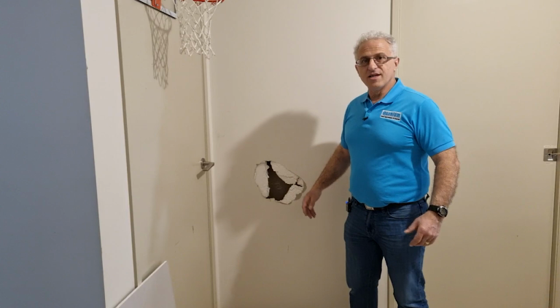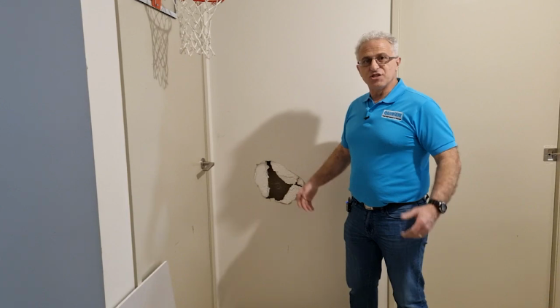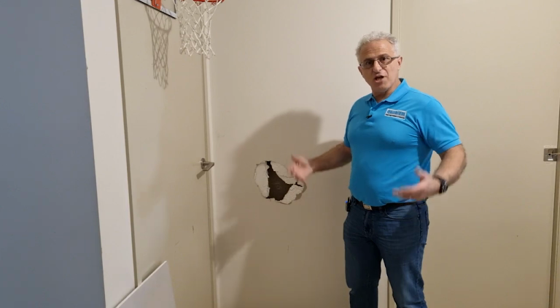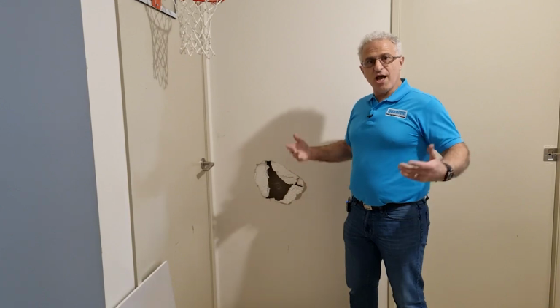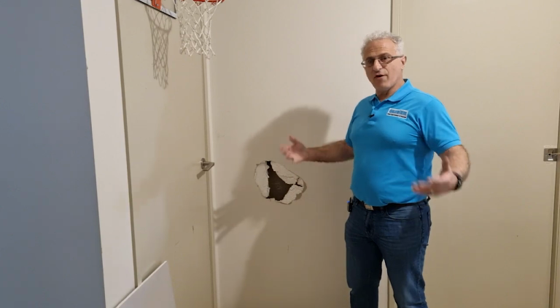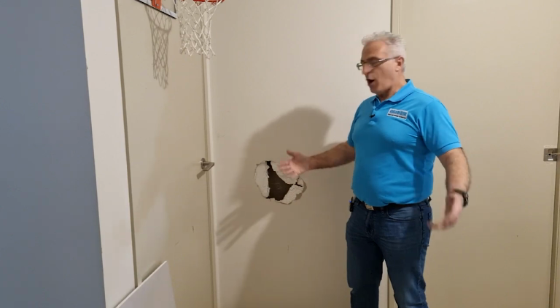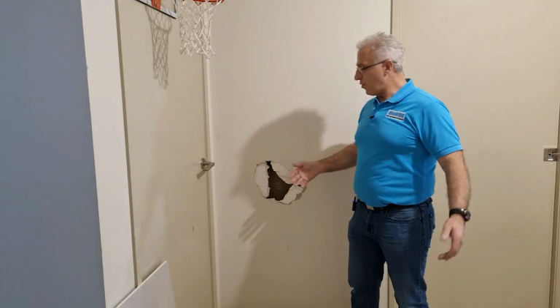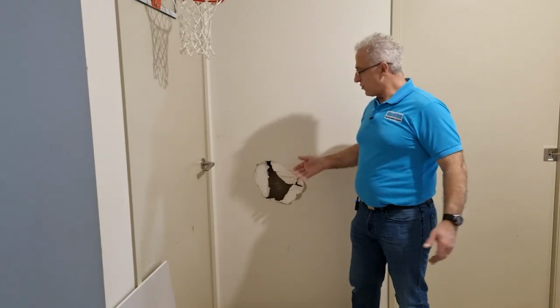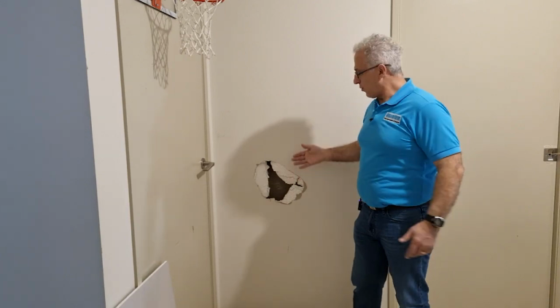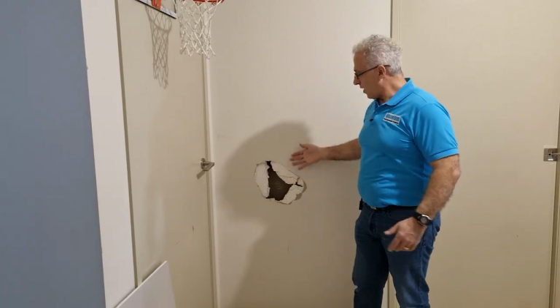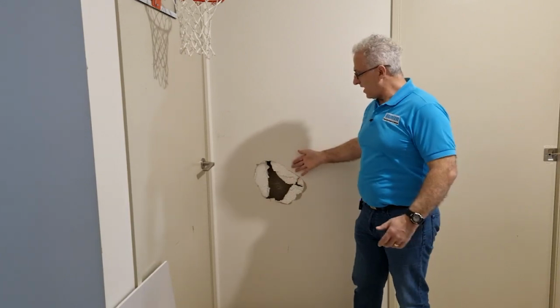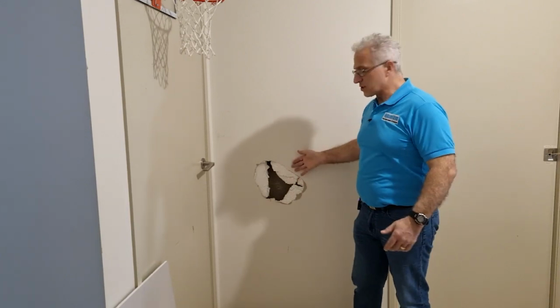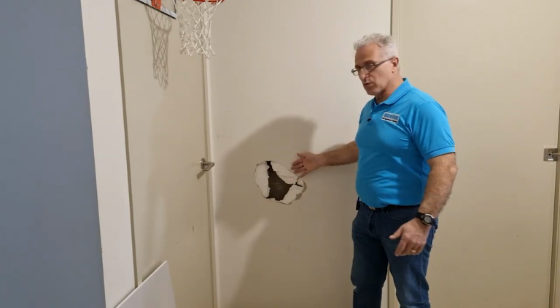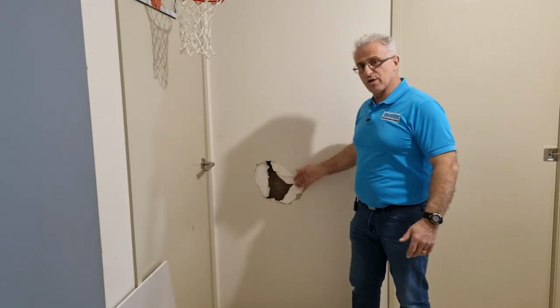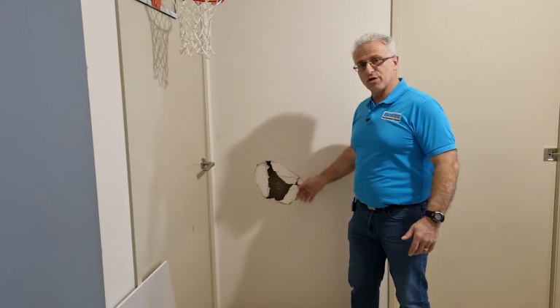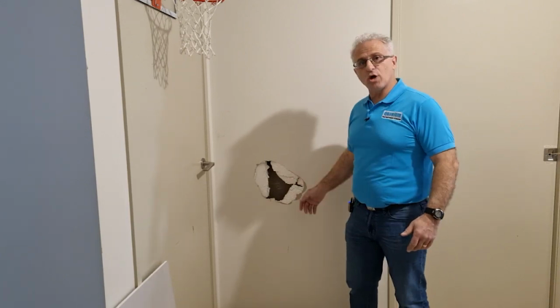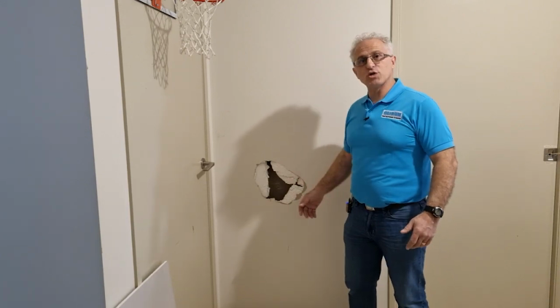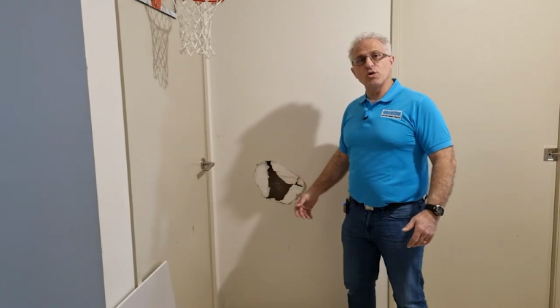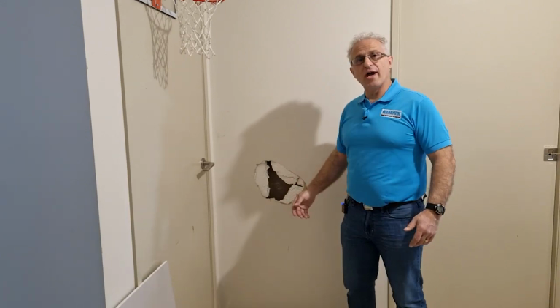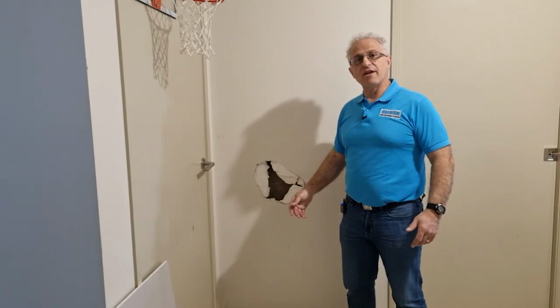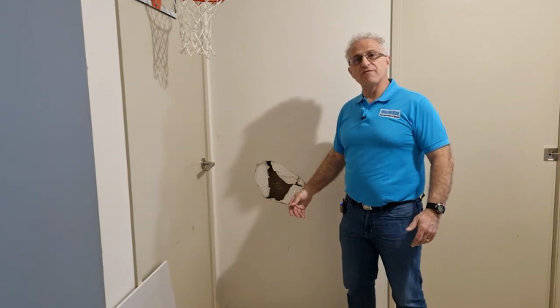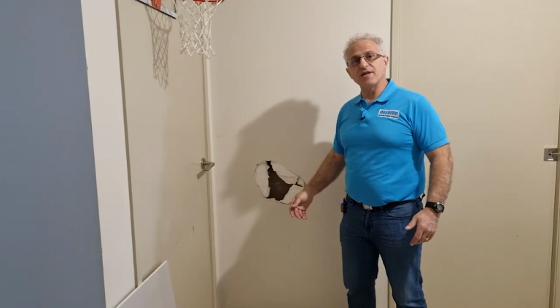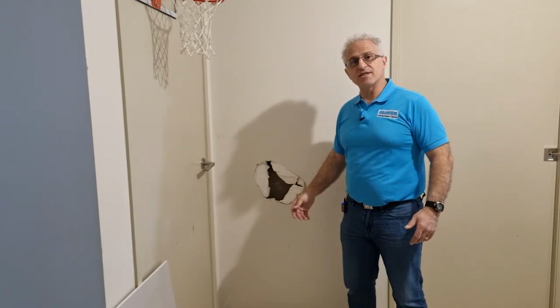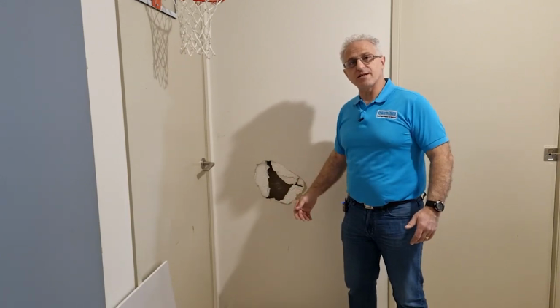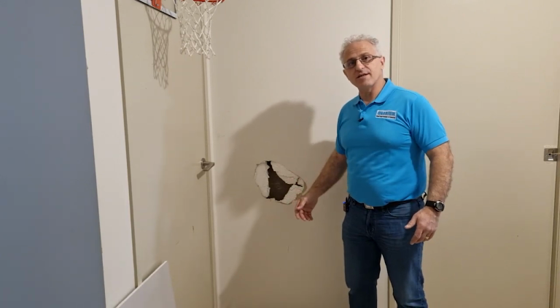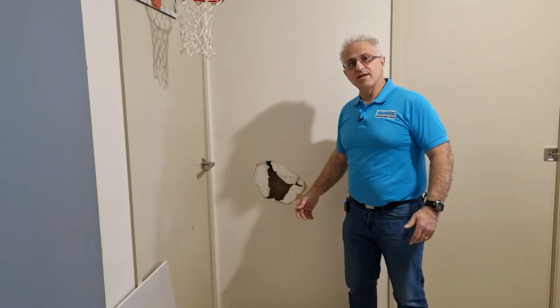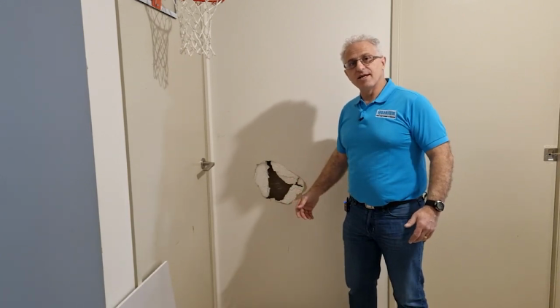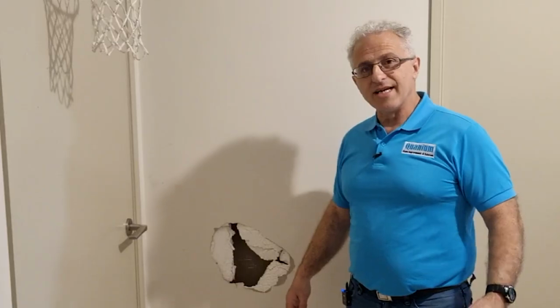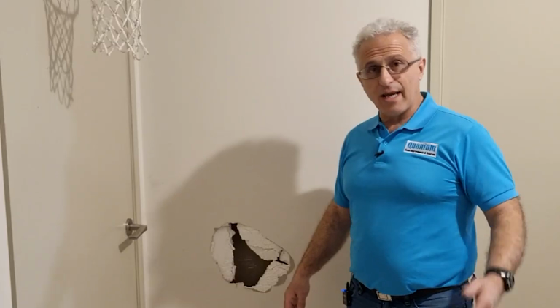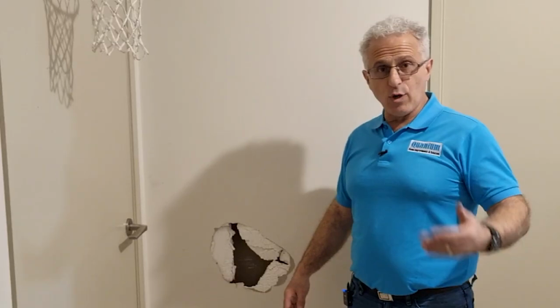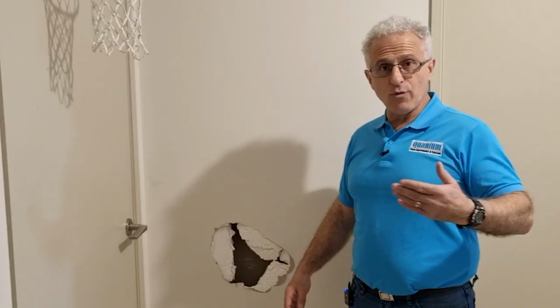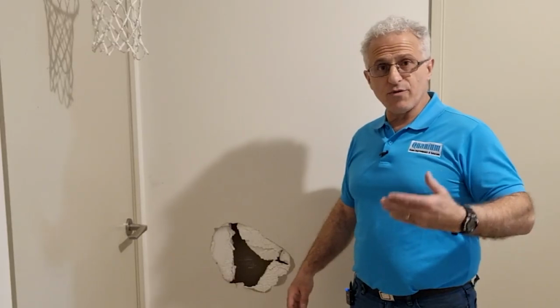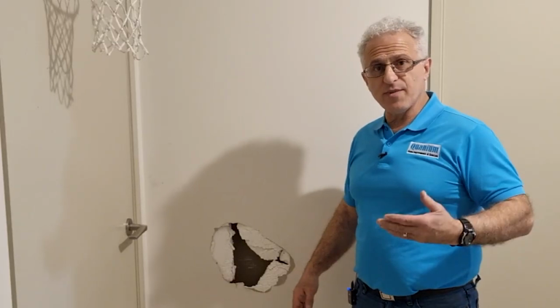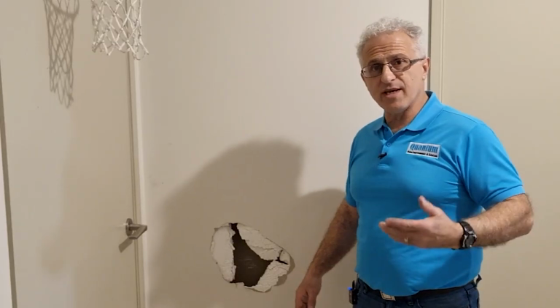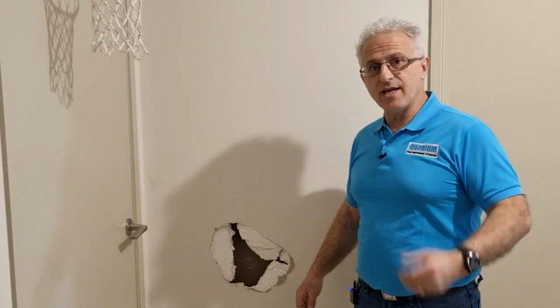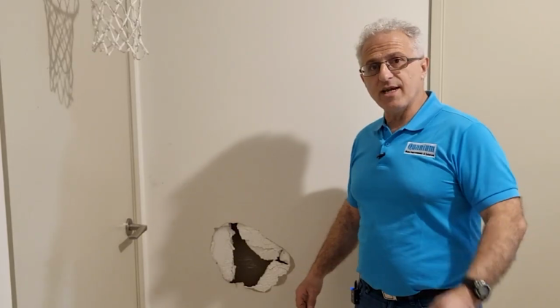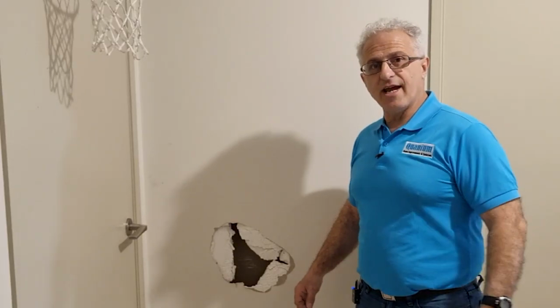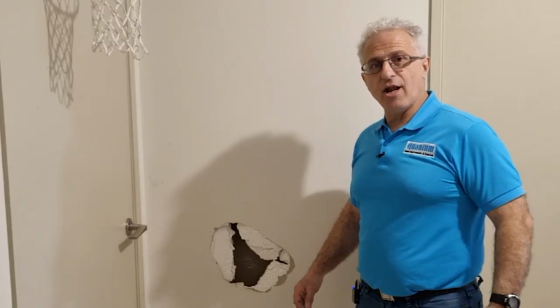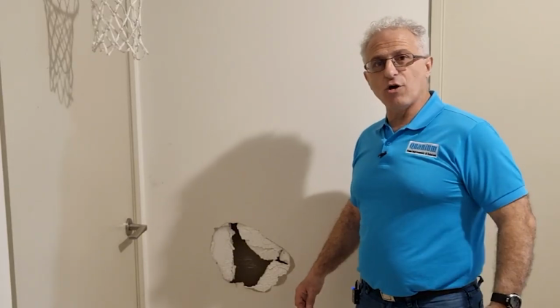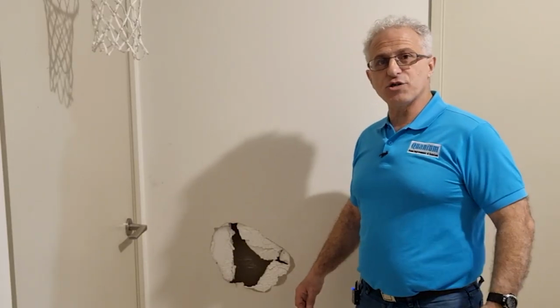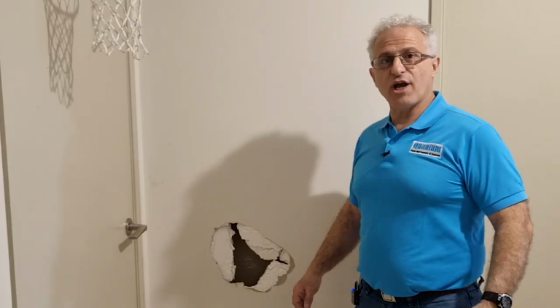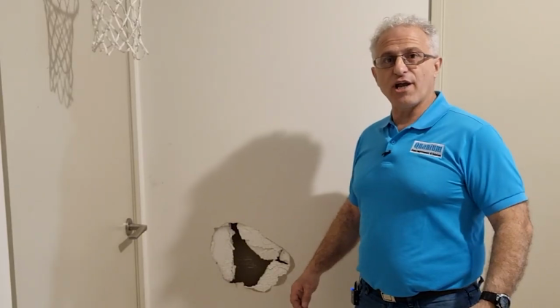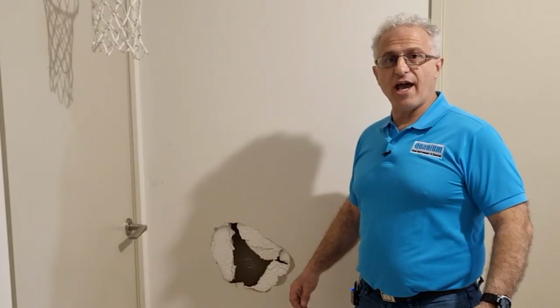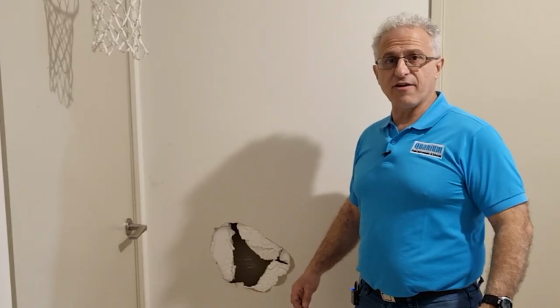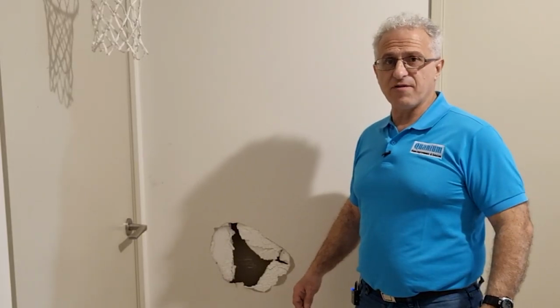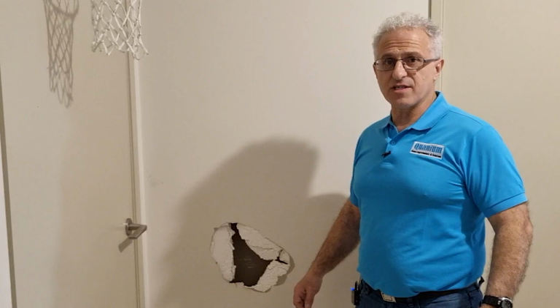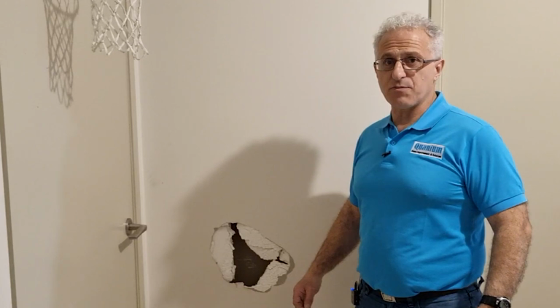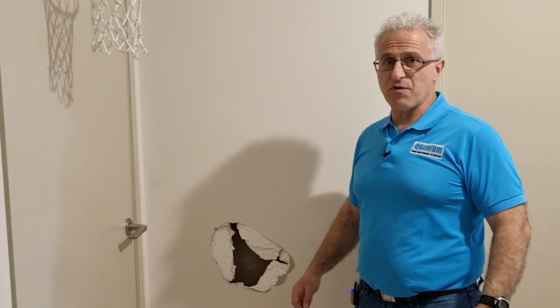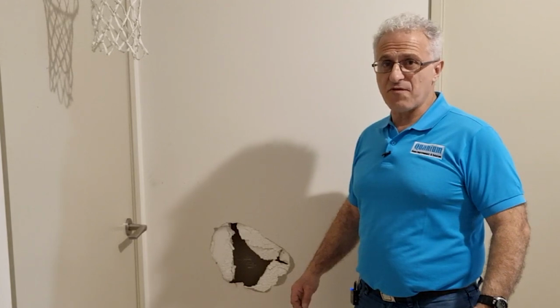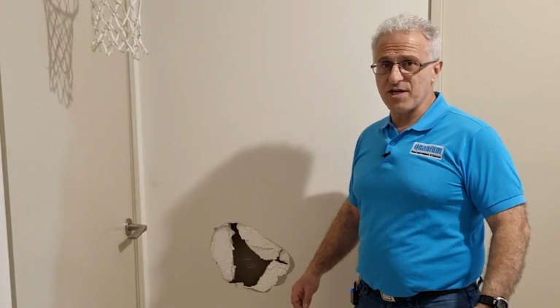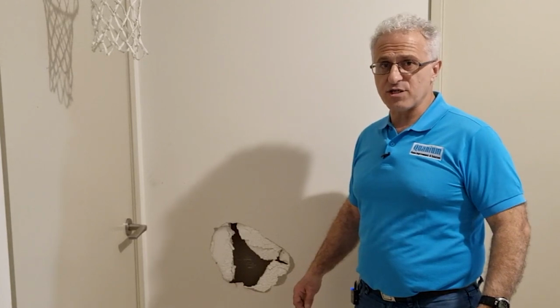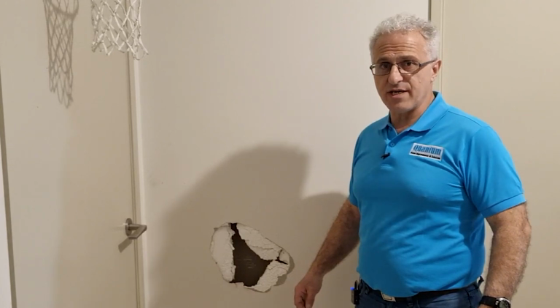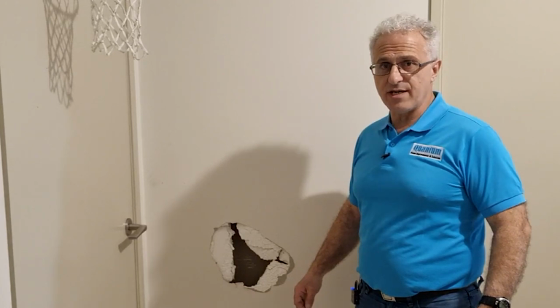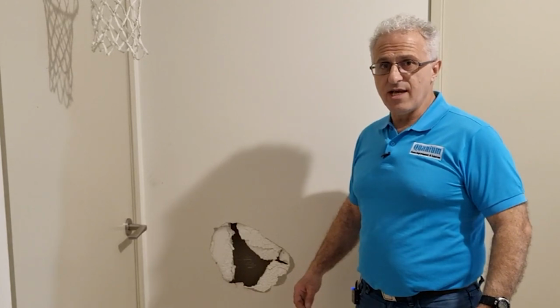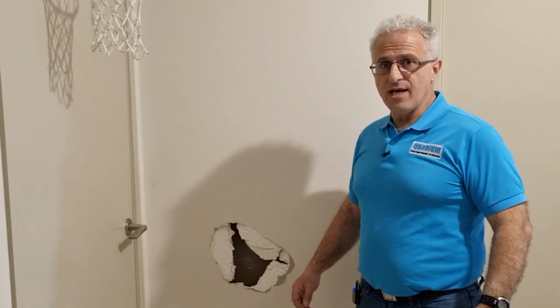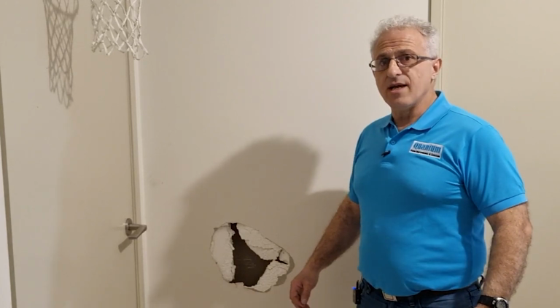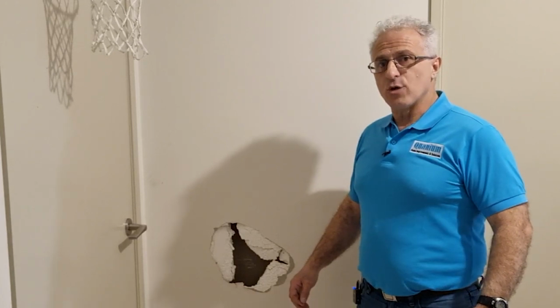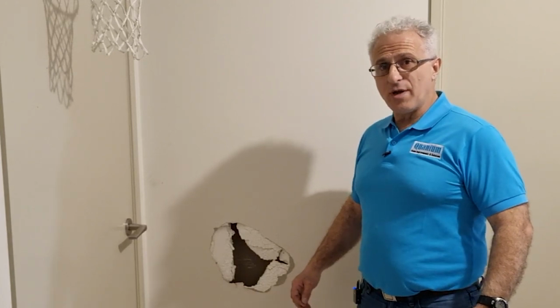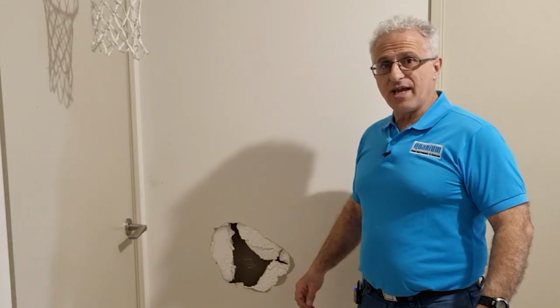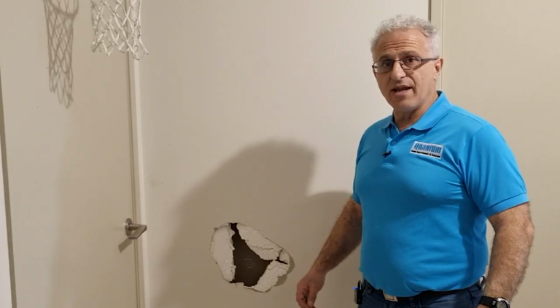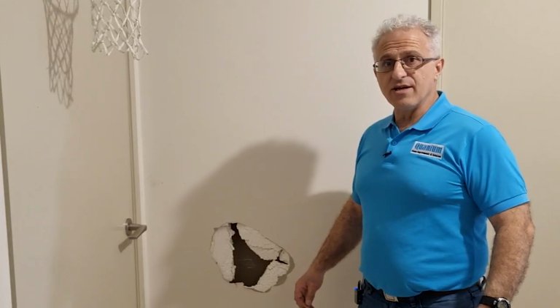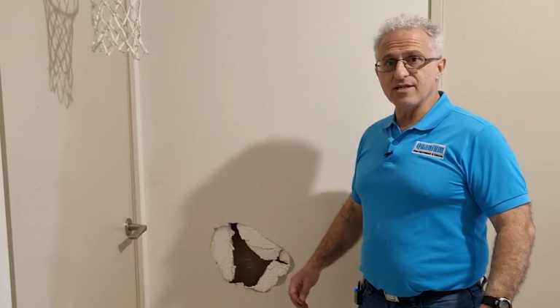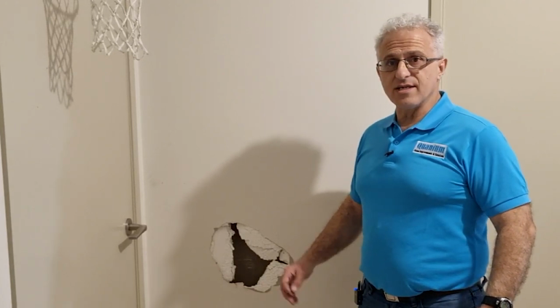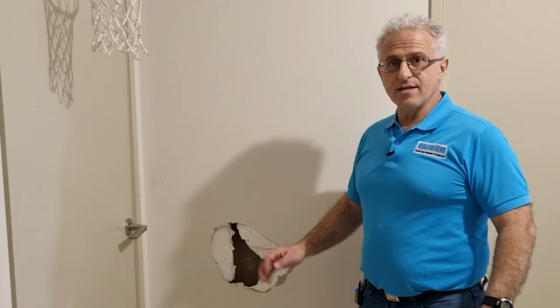Do you have a hole in your plaster wall and not sure how to fix it? Come along with me and I'll show you how to fix it professionally, quick and easy.